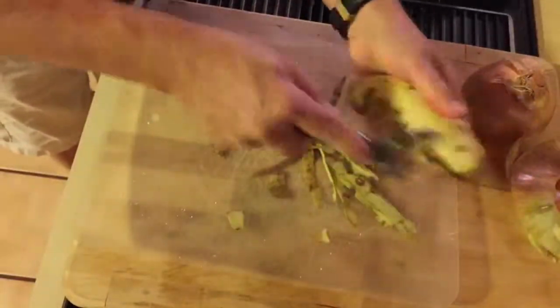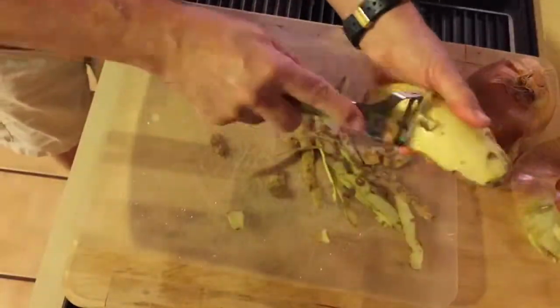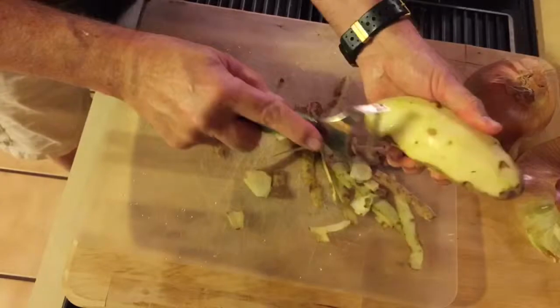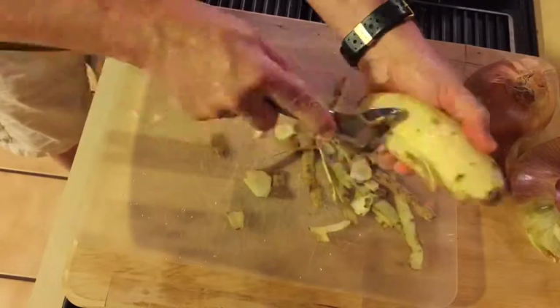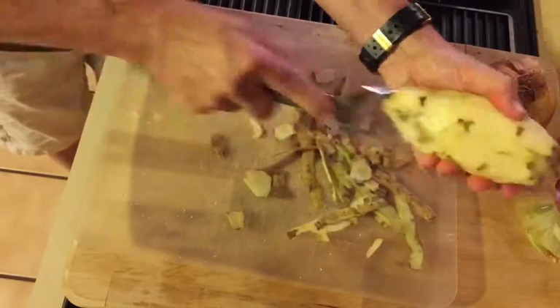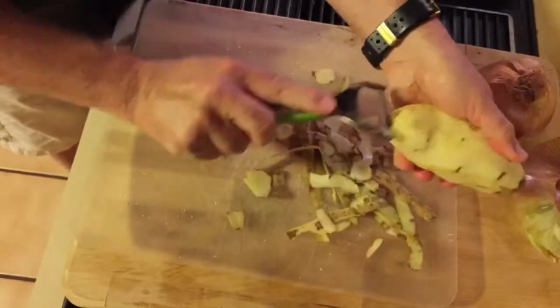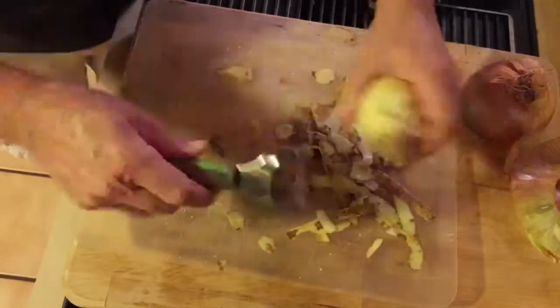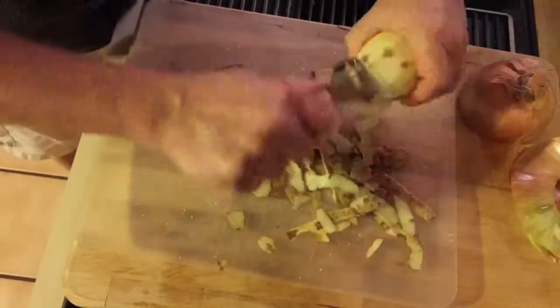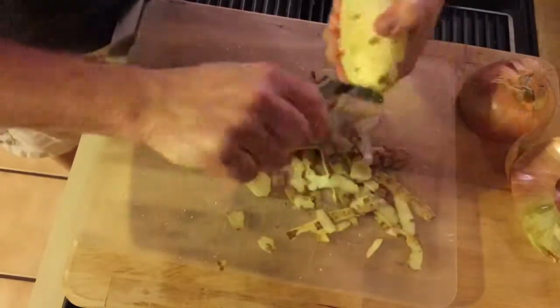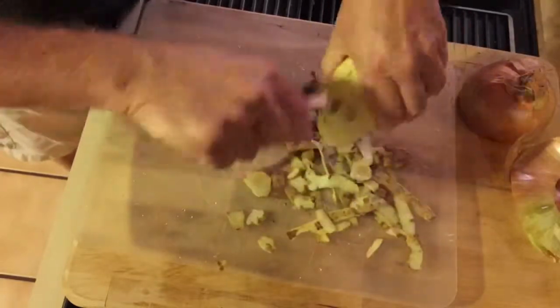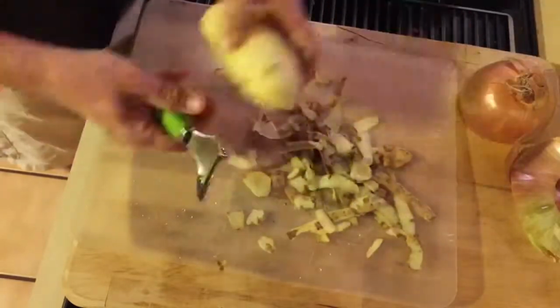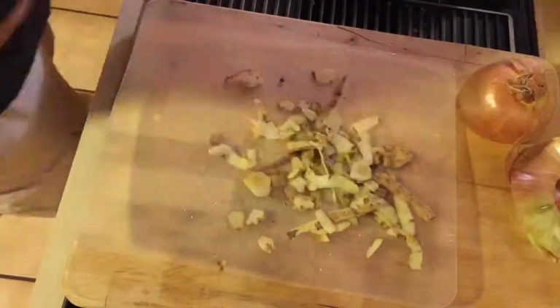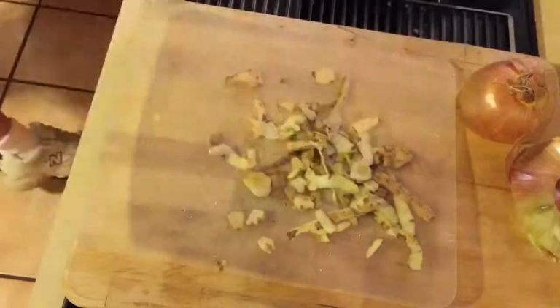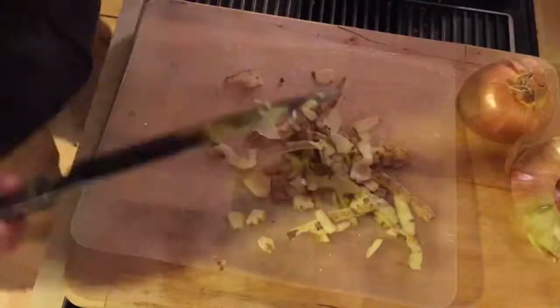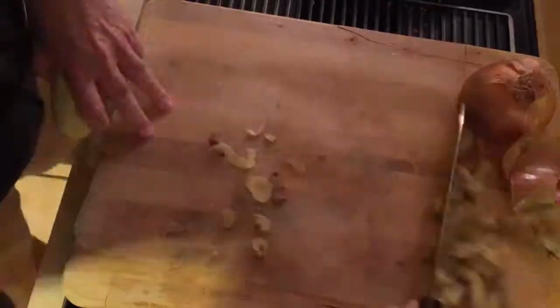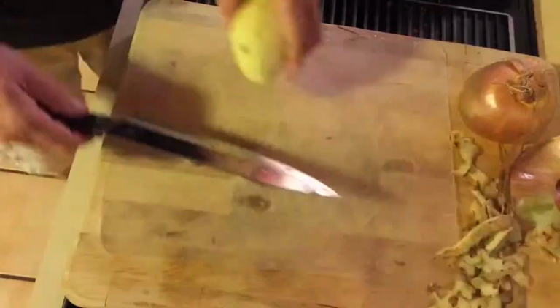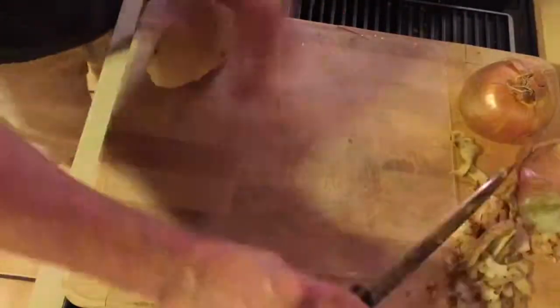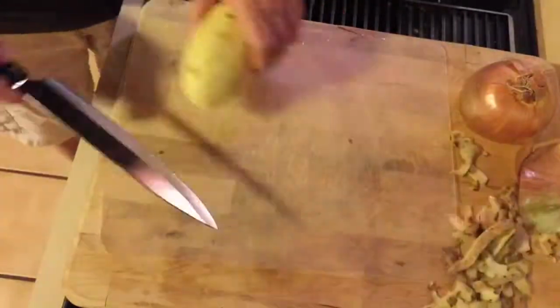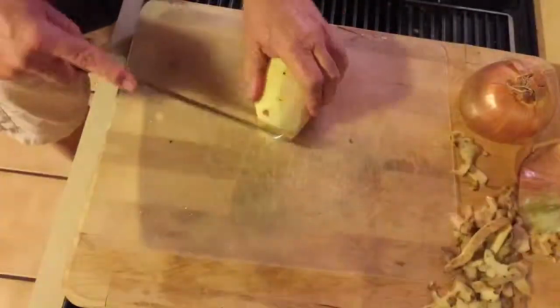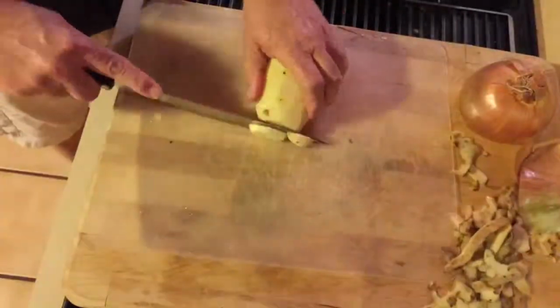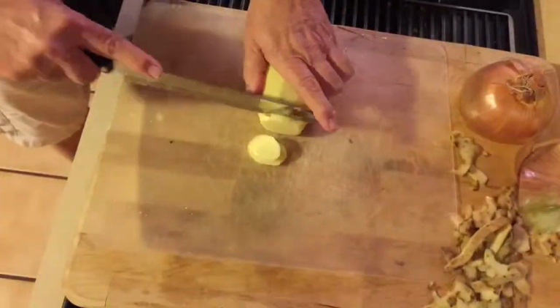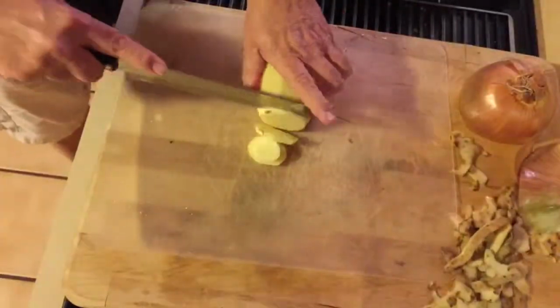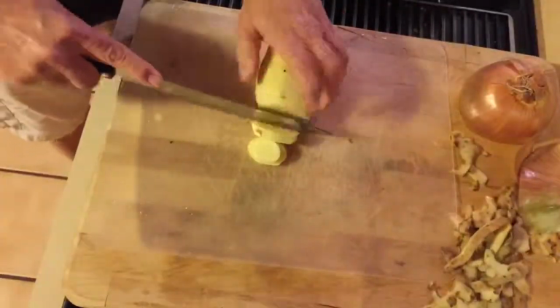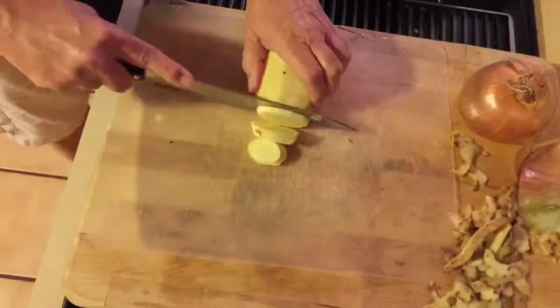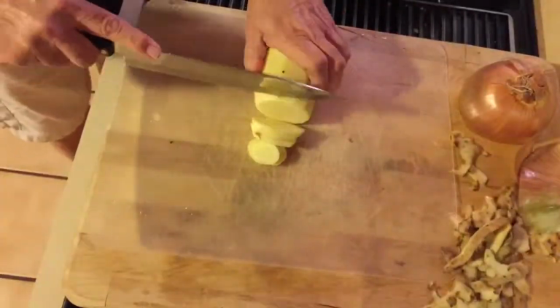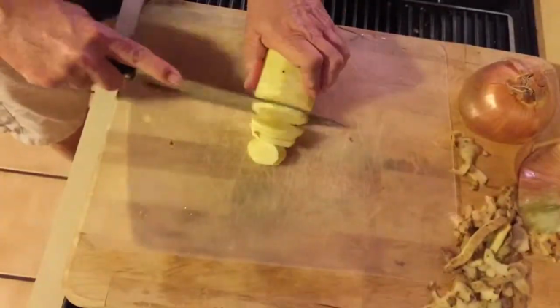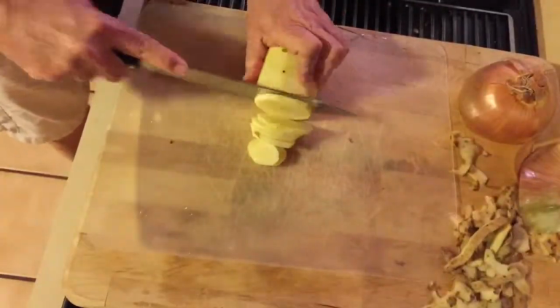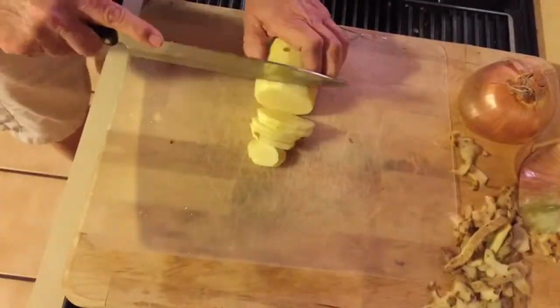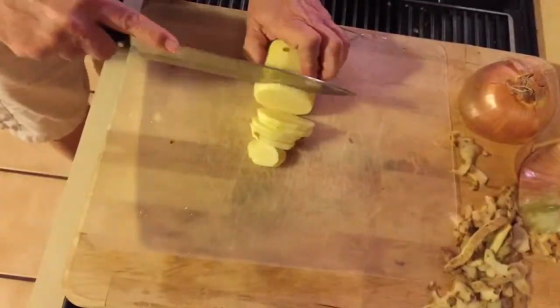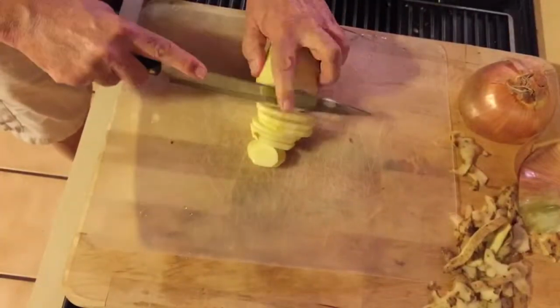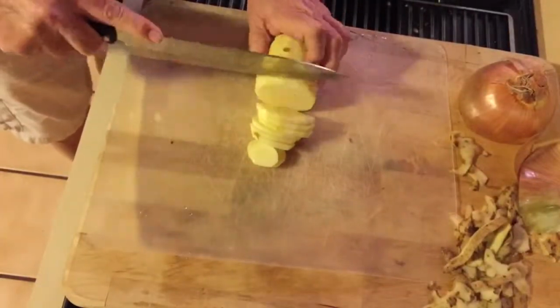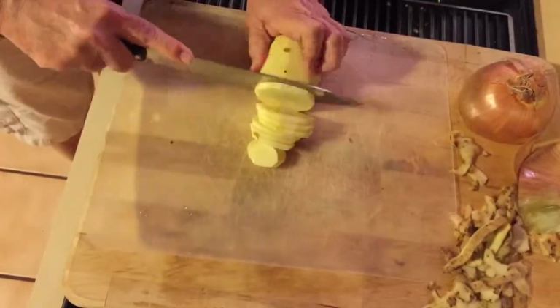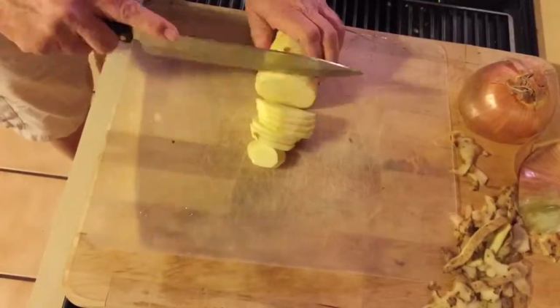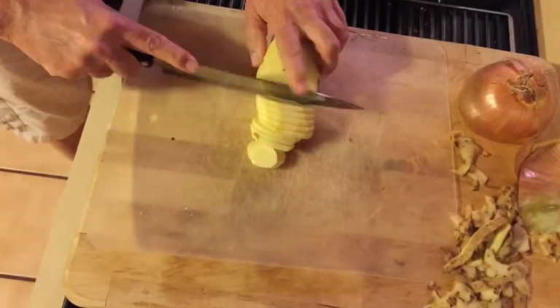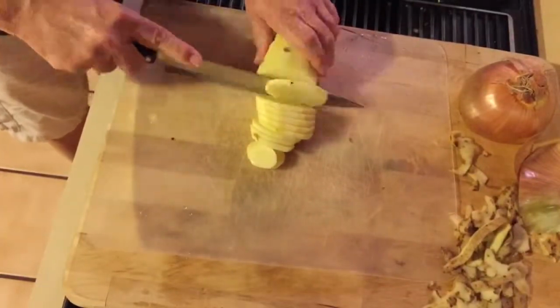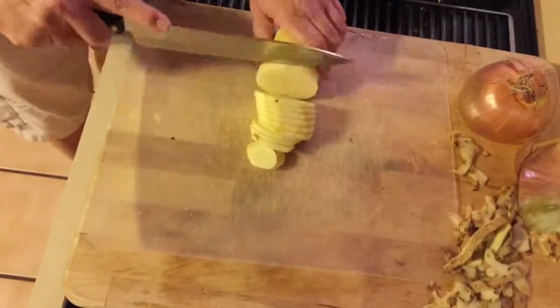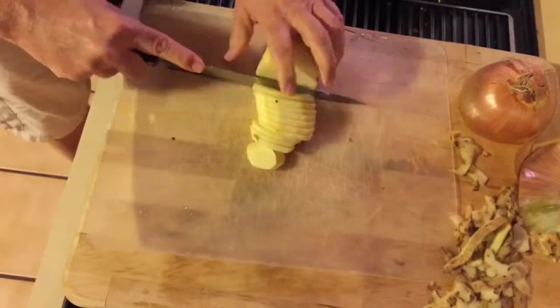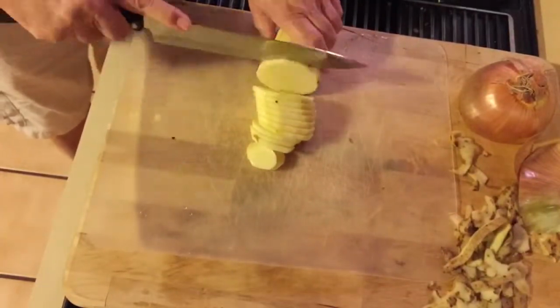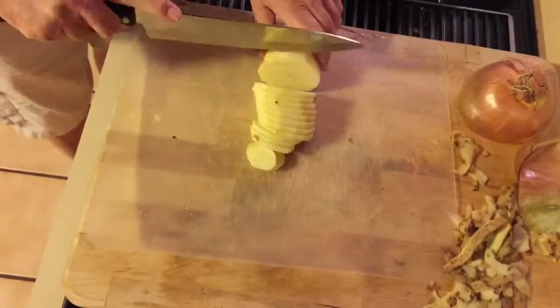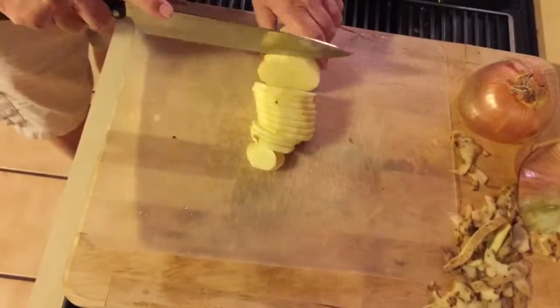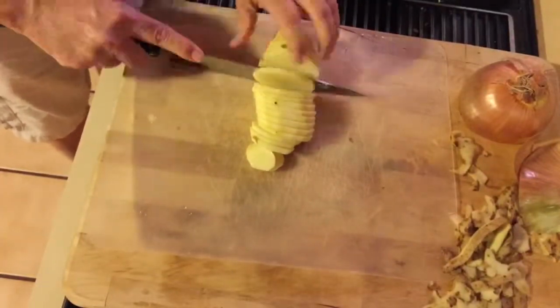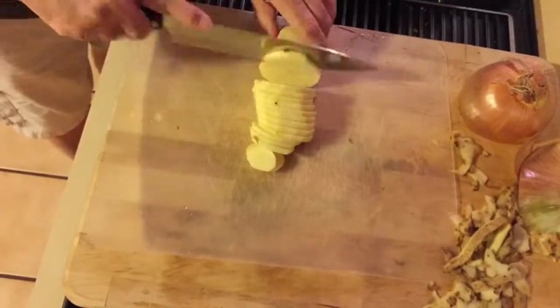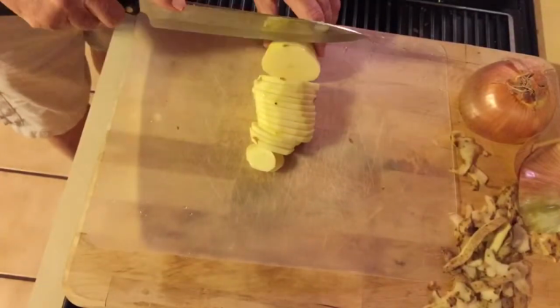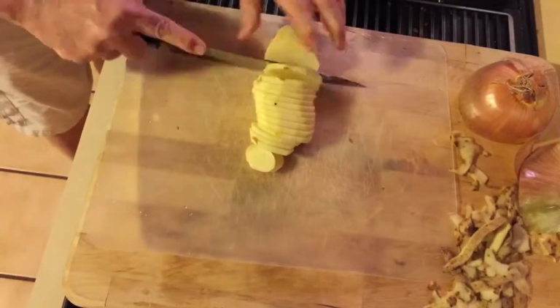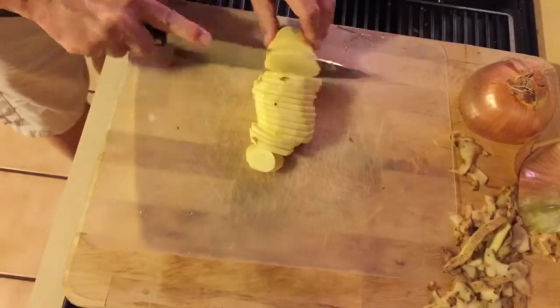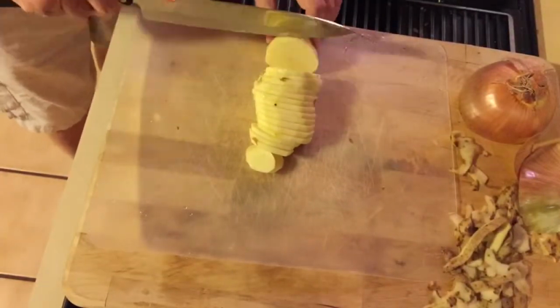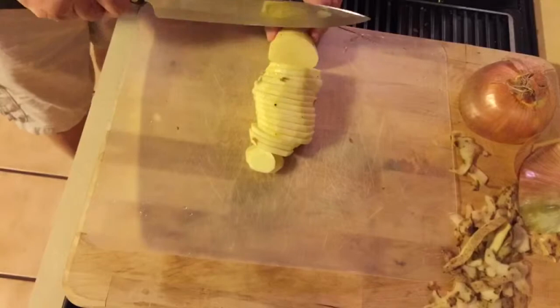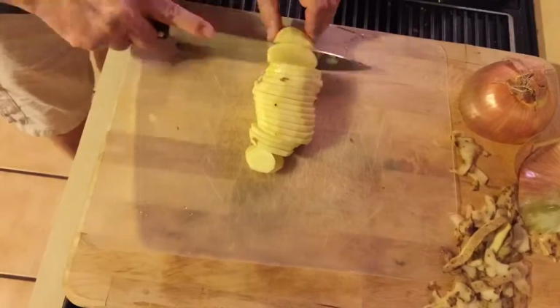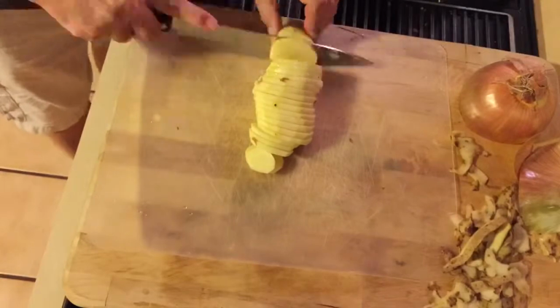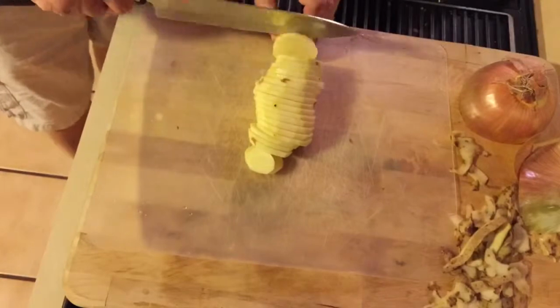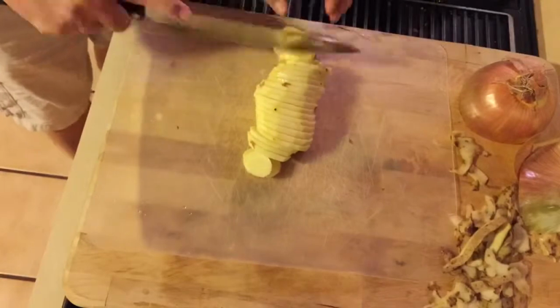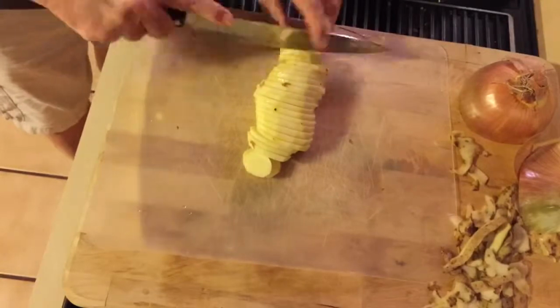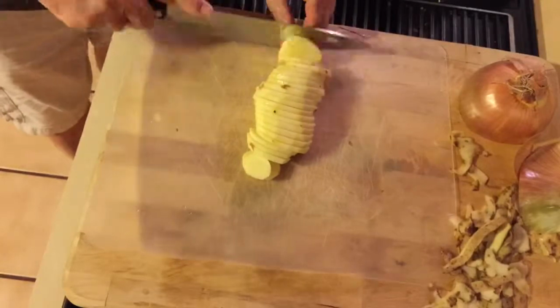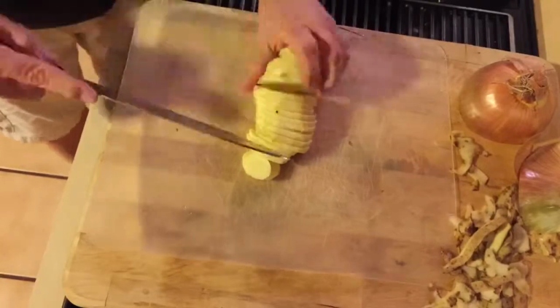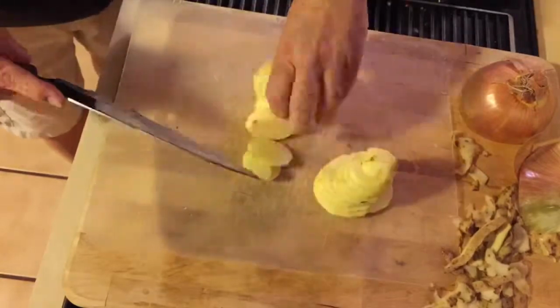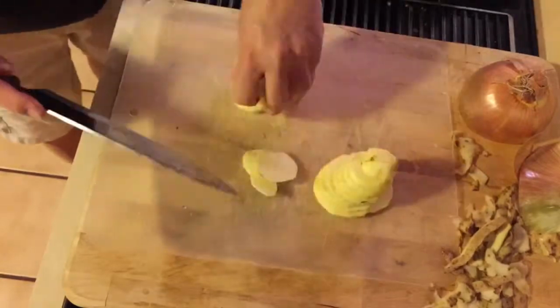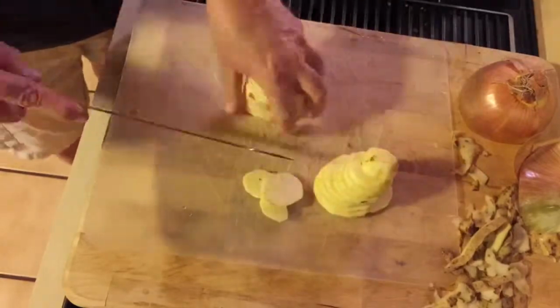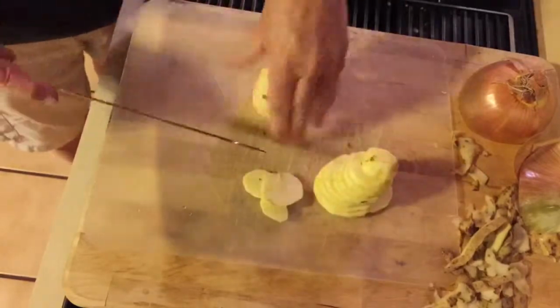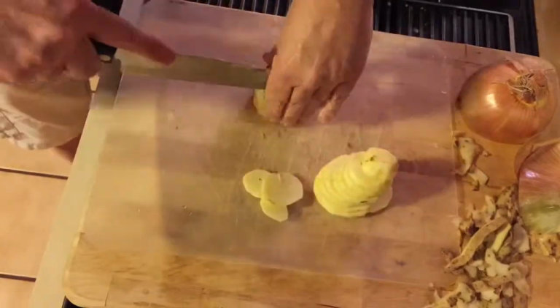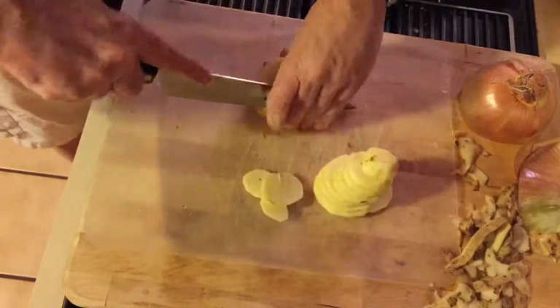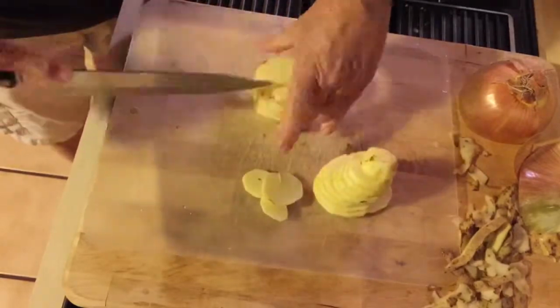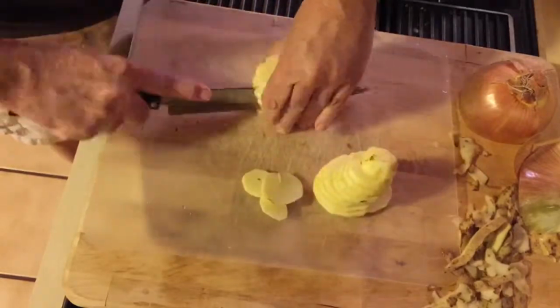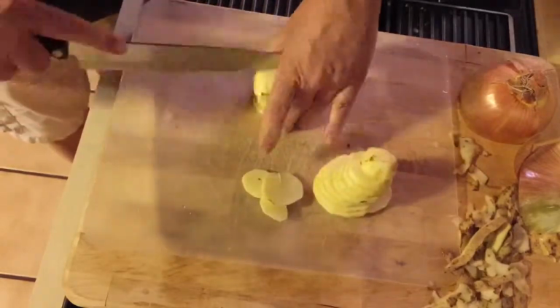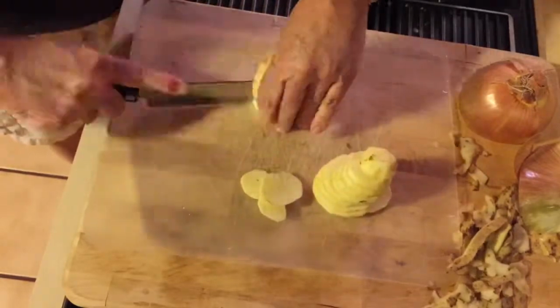Then you take a potato and chop it up into small cubes. It's a little bit of work but it's worth it.